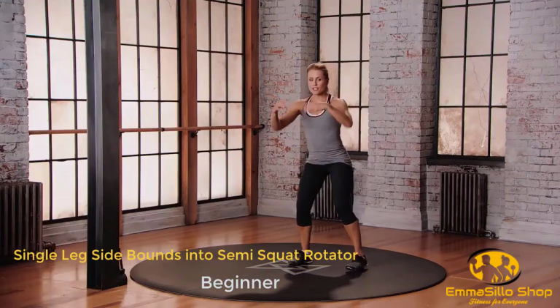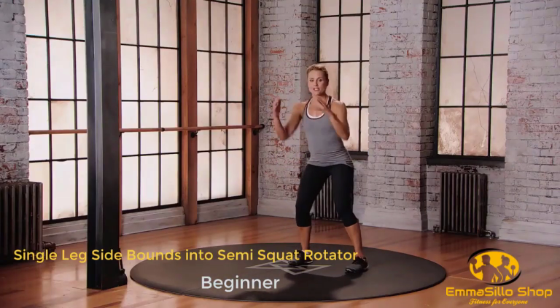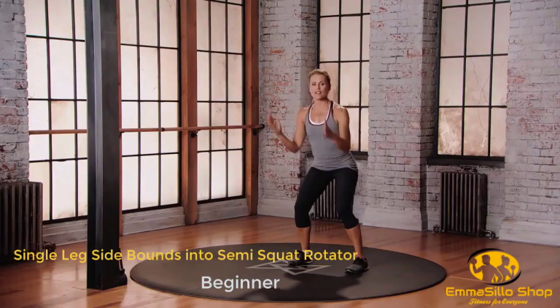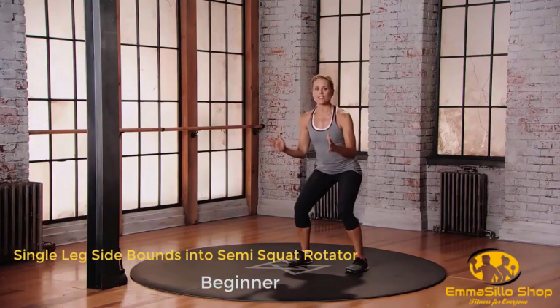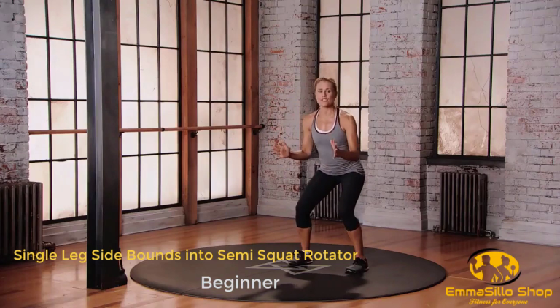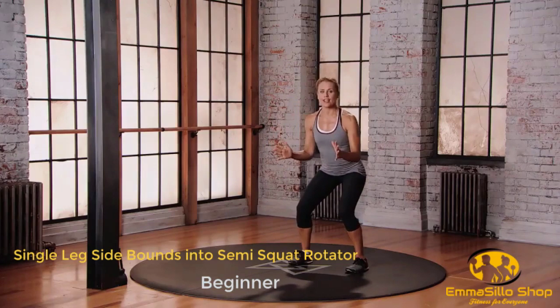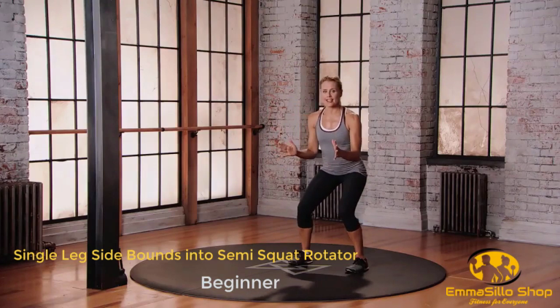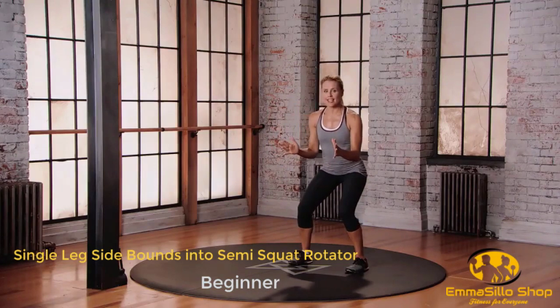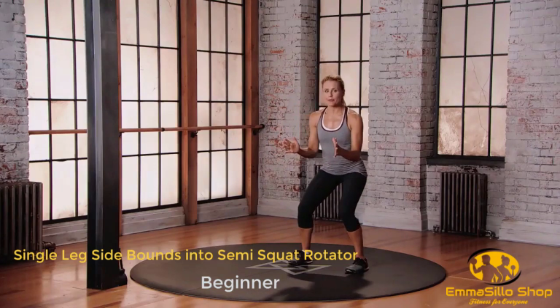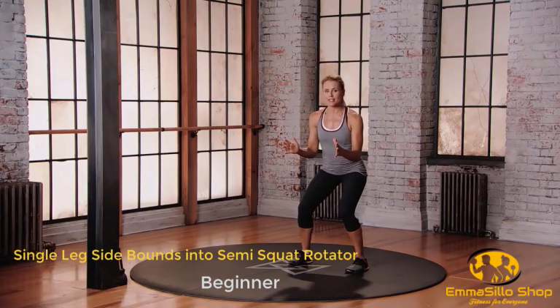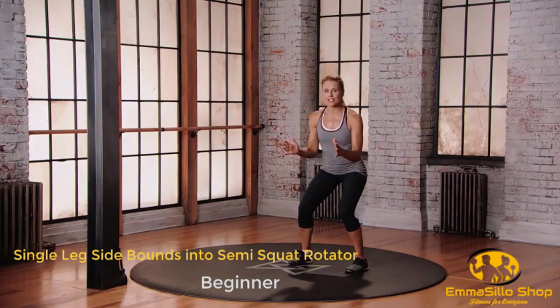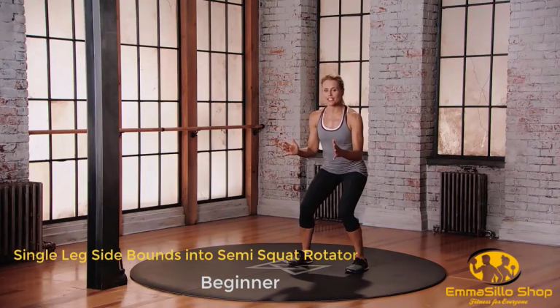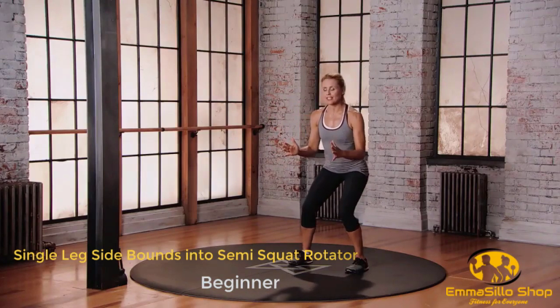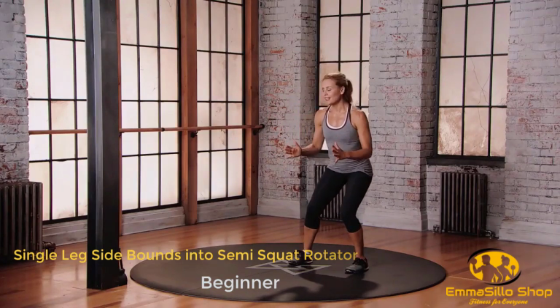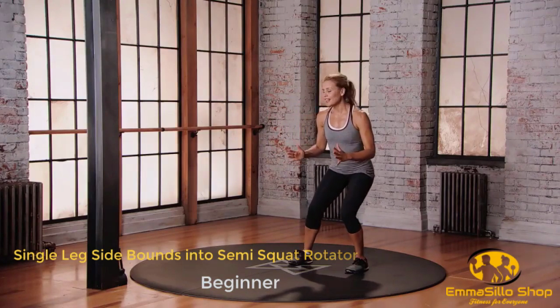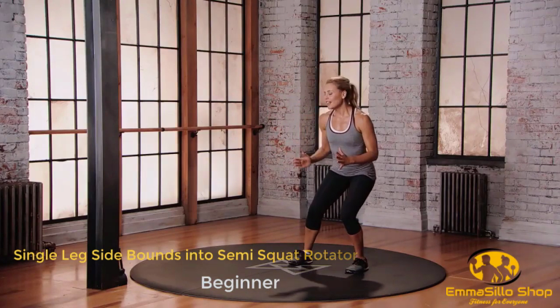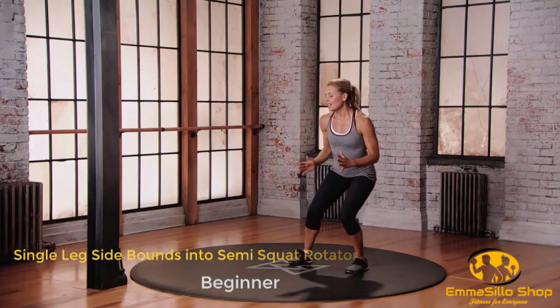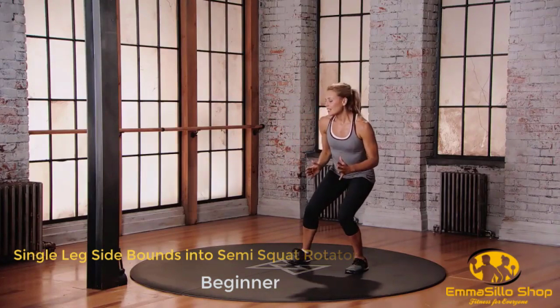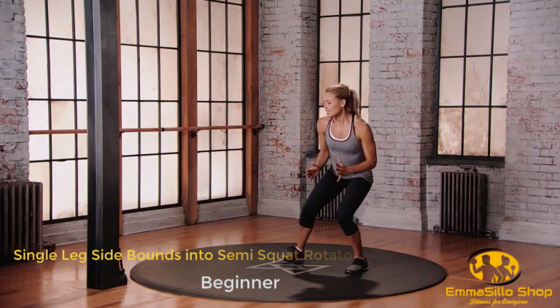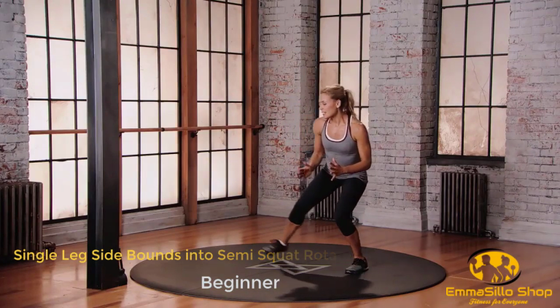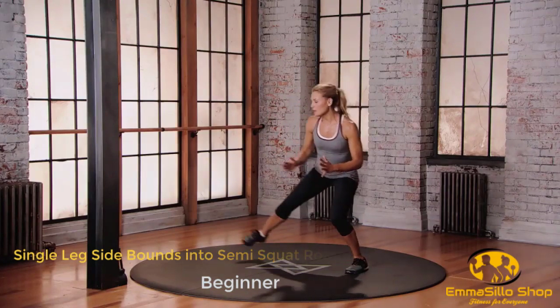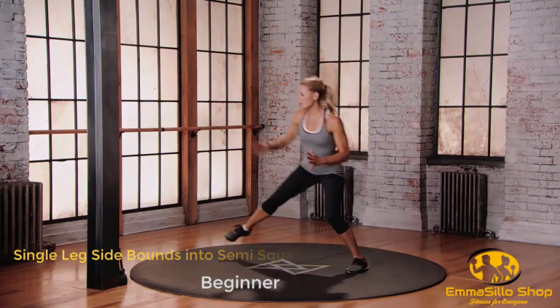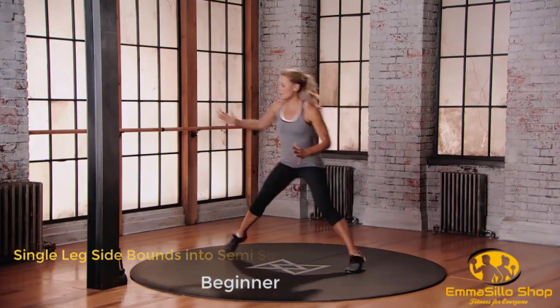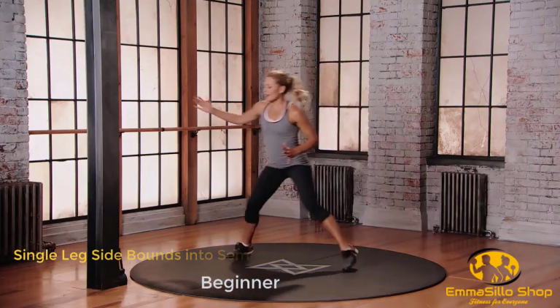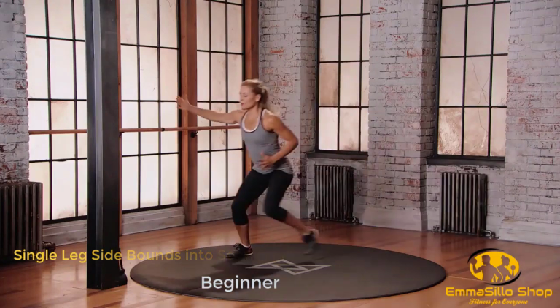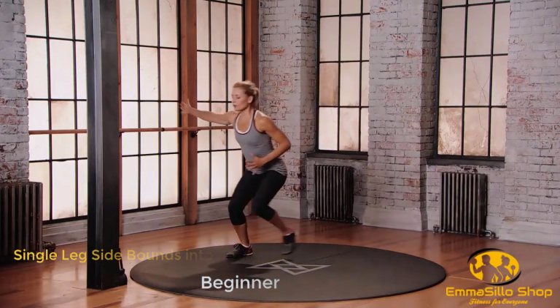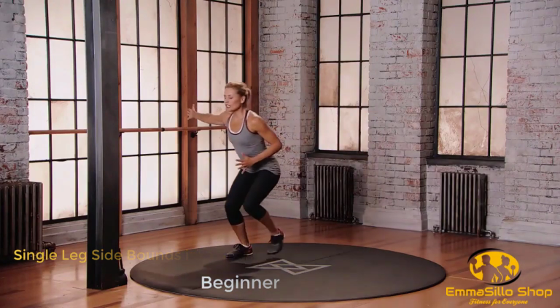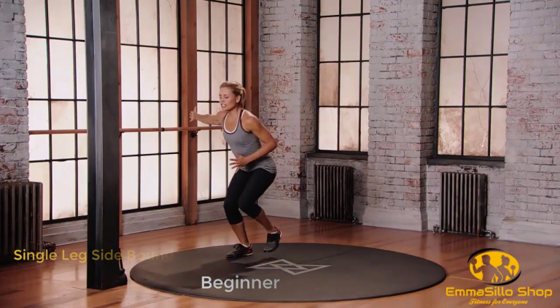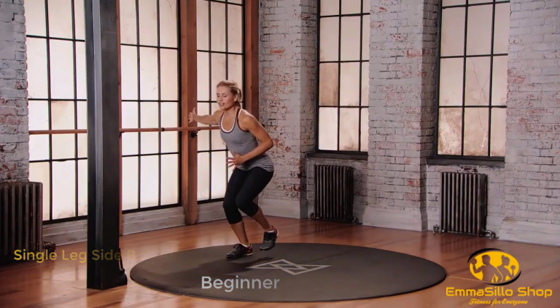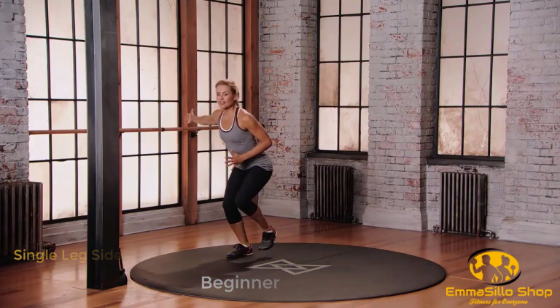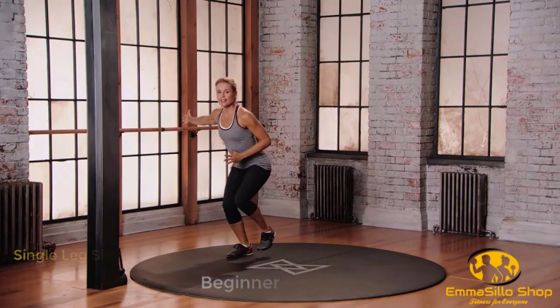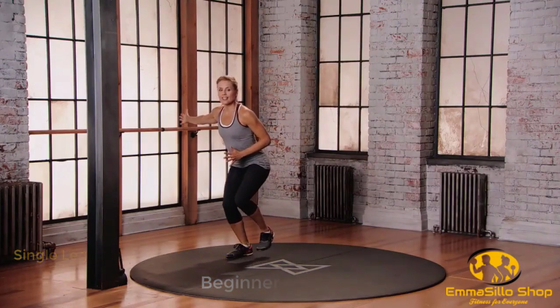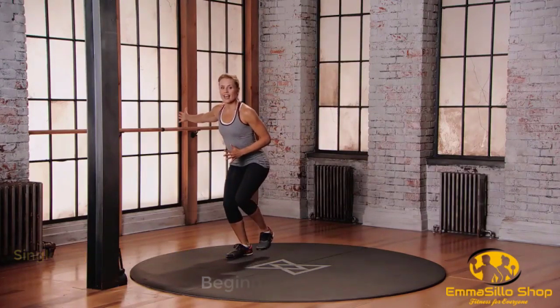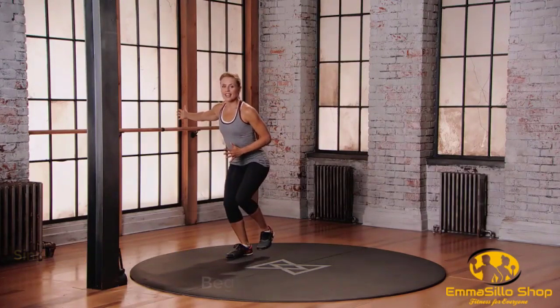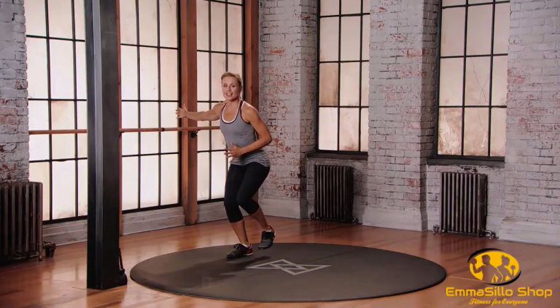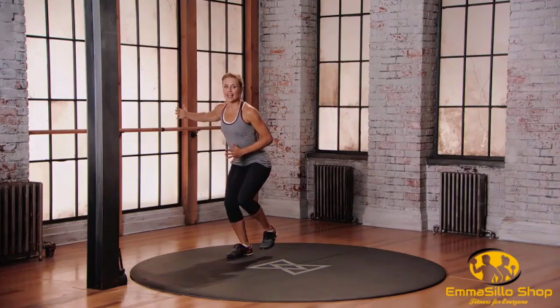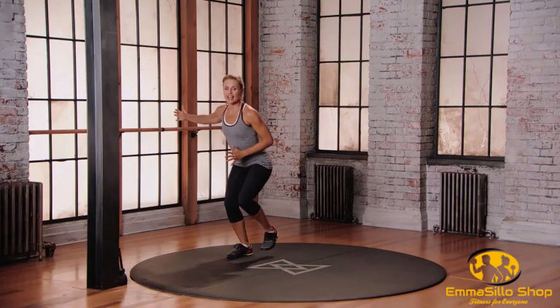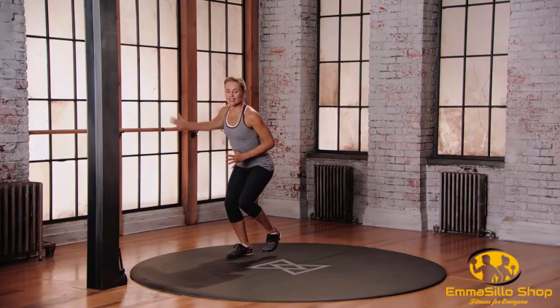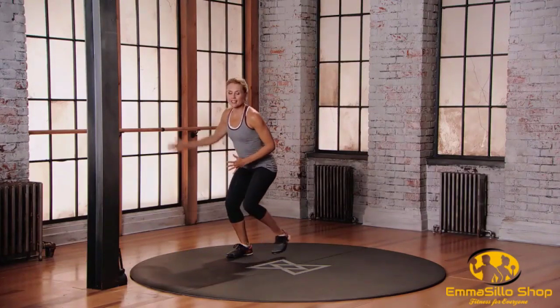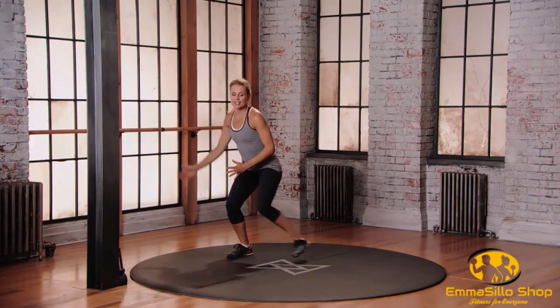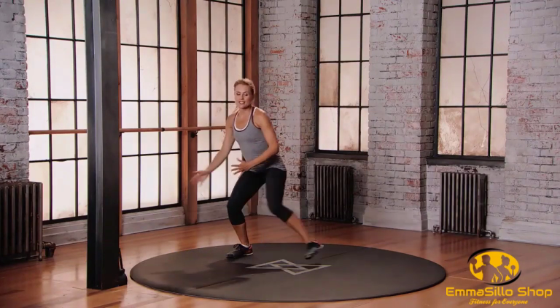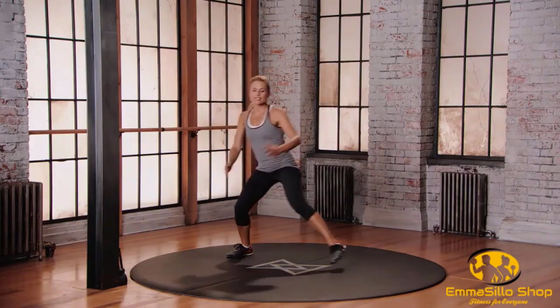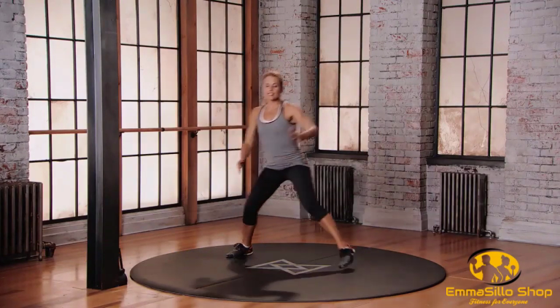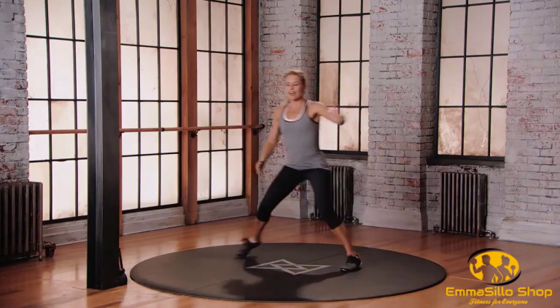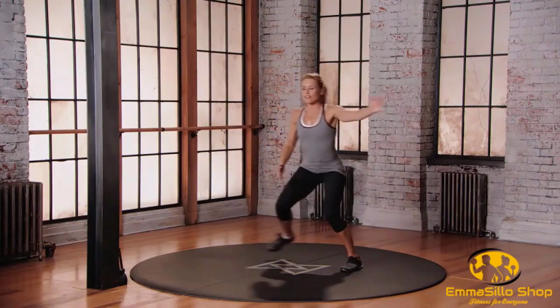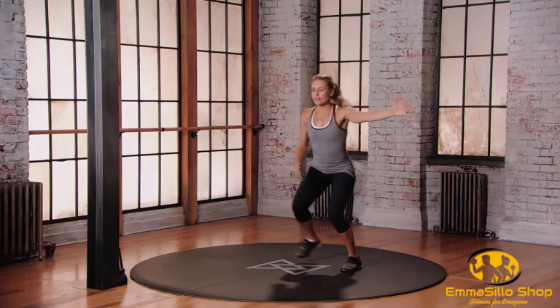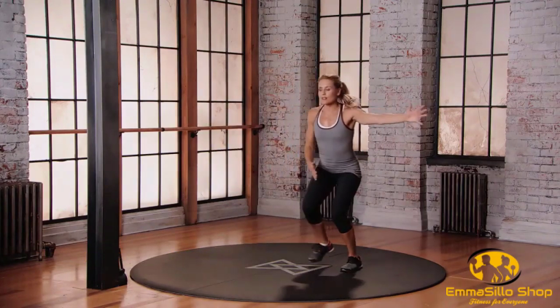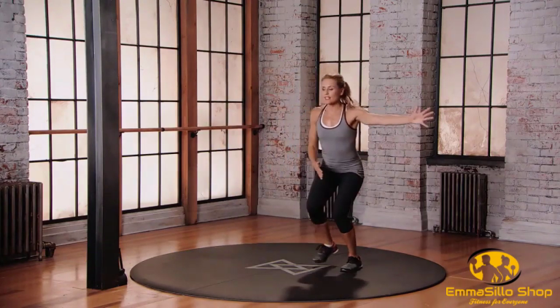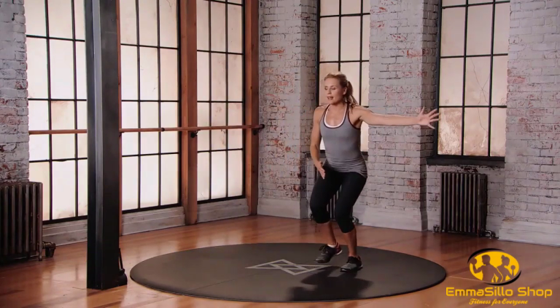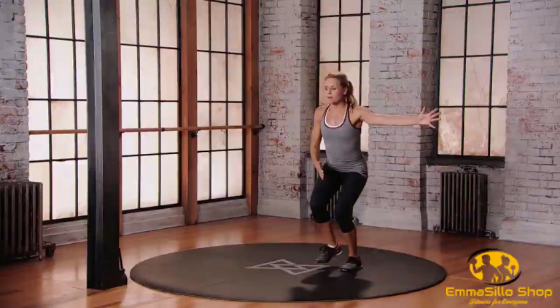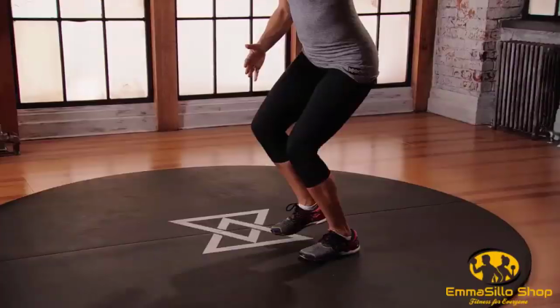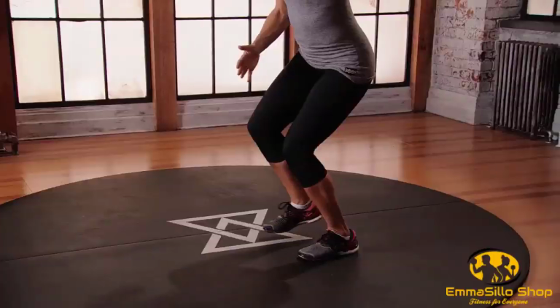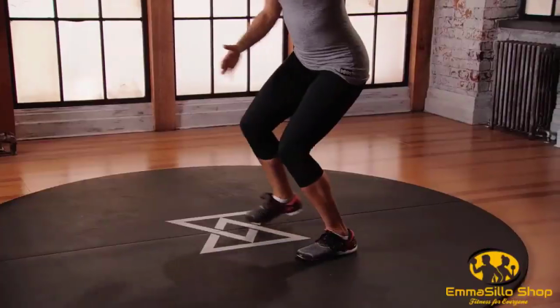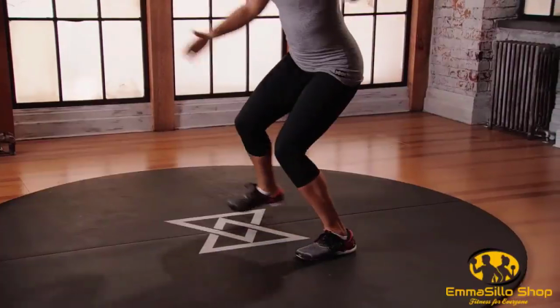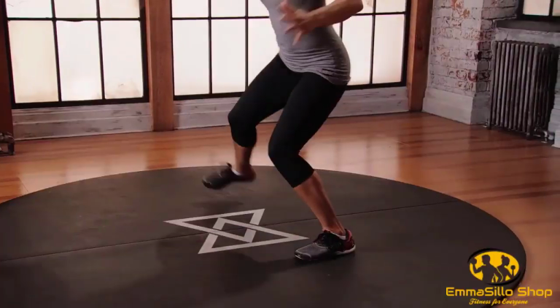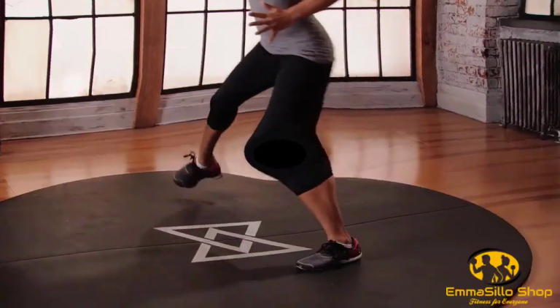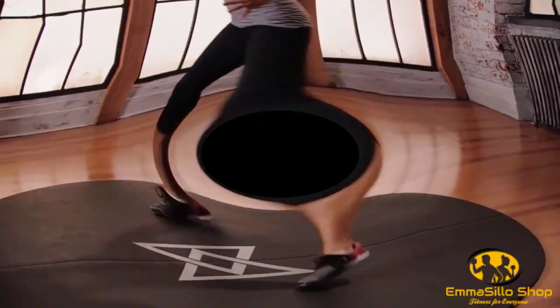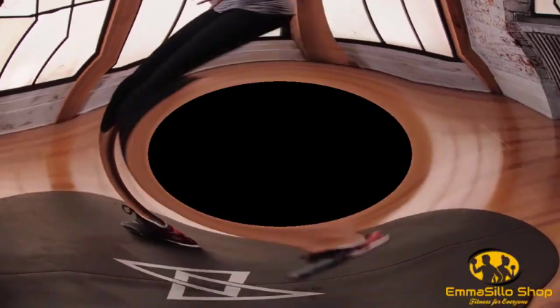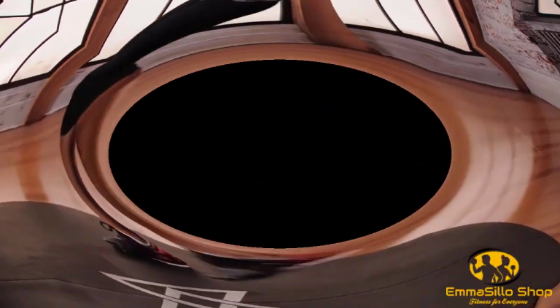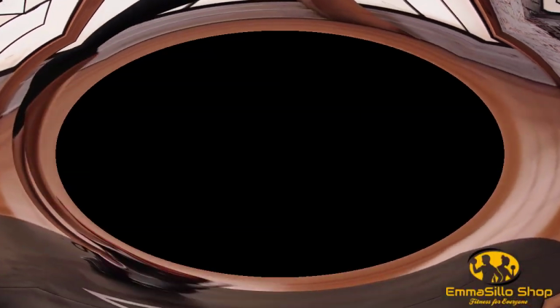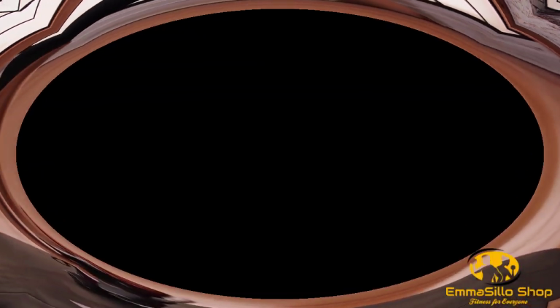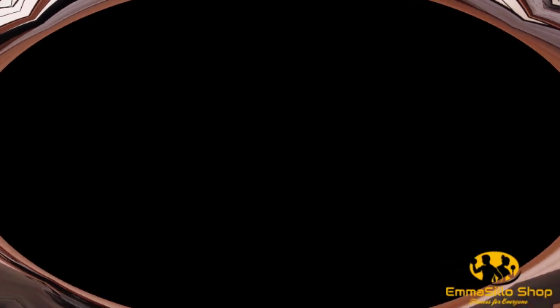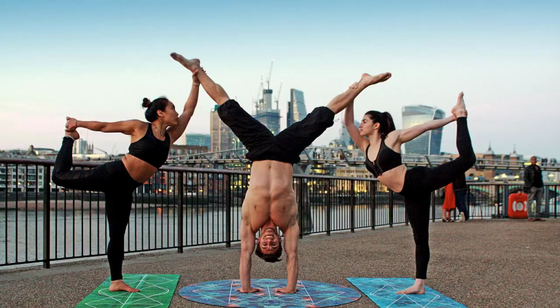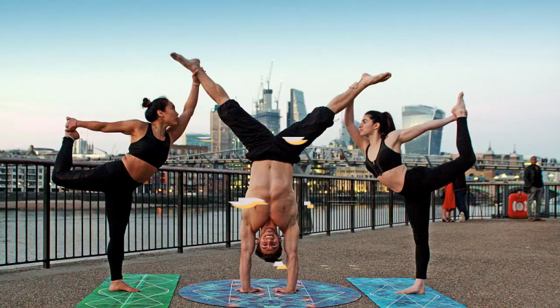Bring yourself into the athletic position. Step to the right, reach out and land. To the left, little steps. To the right and to the left.